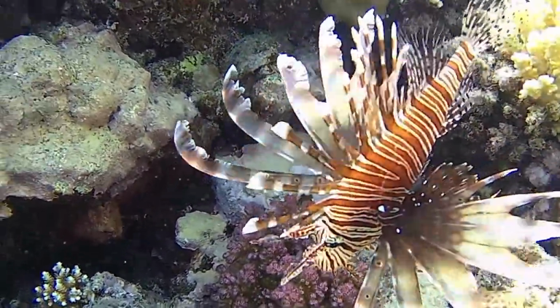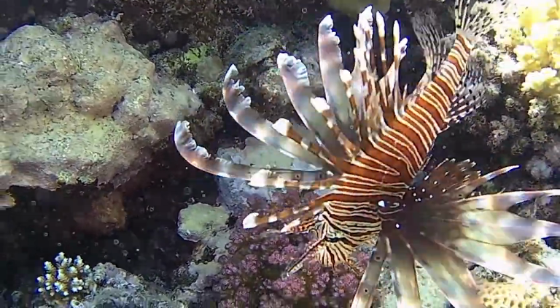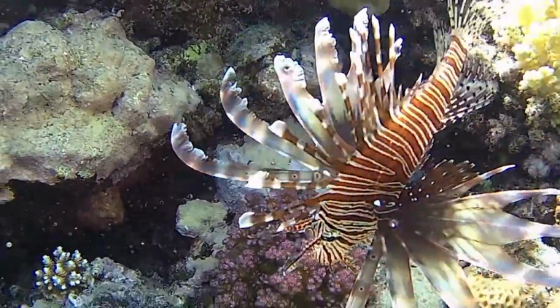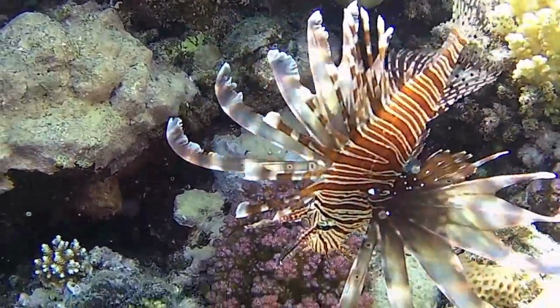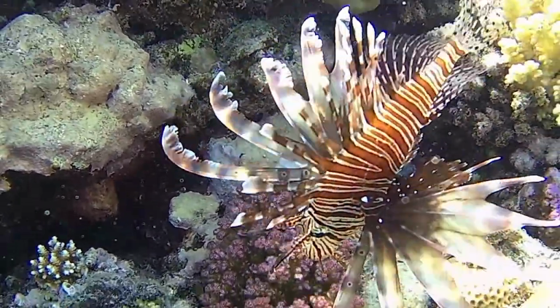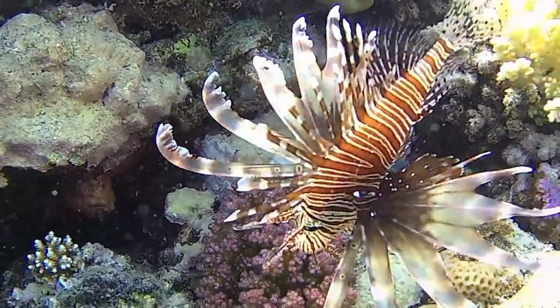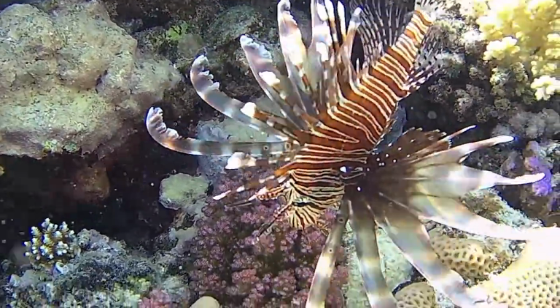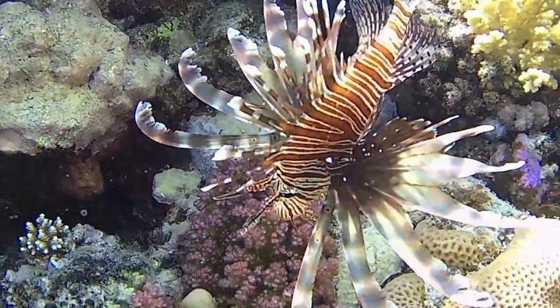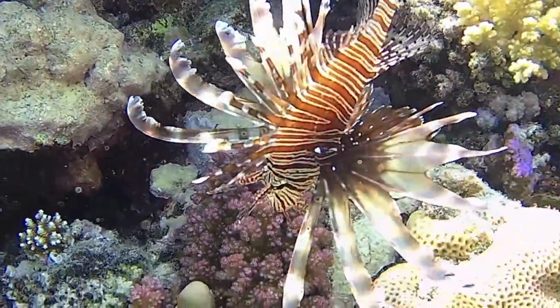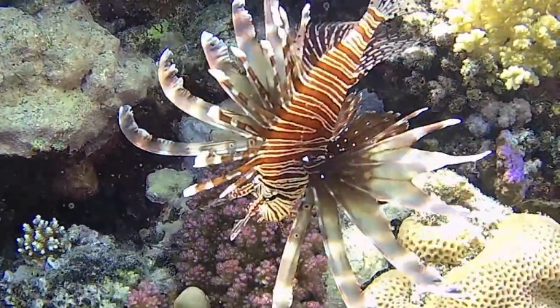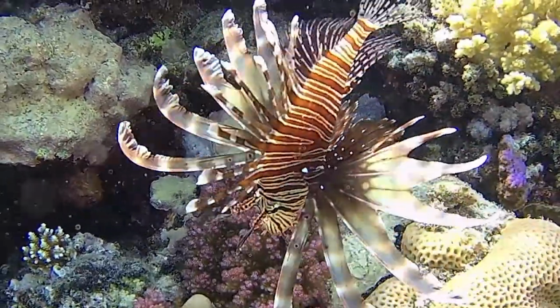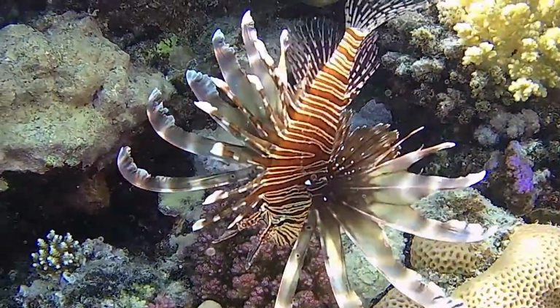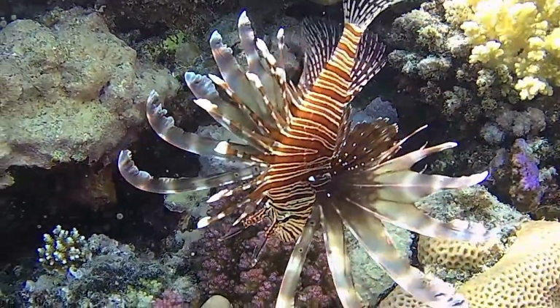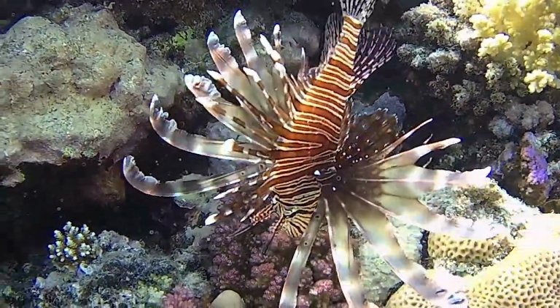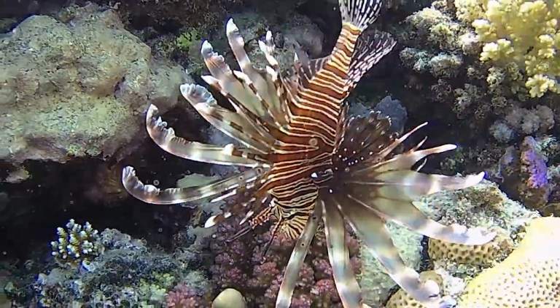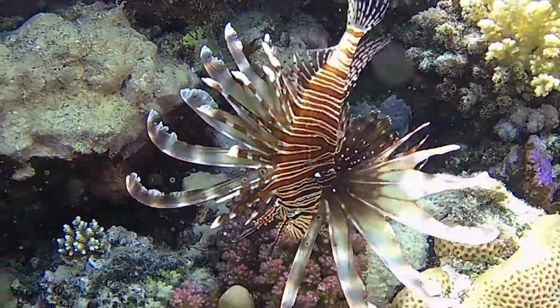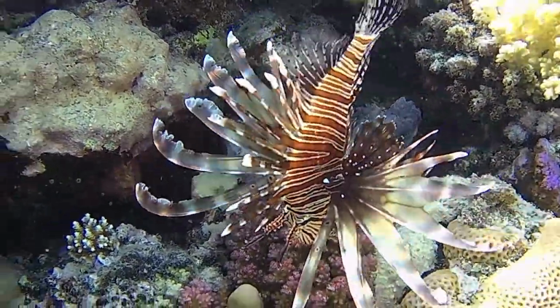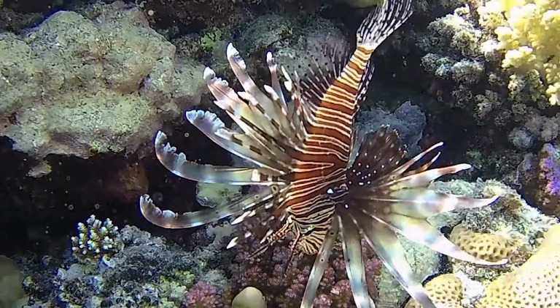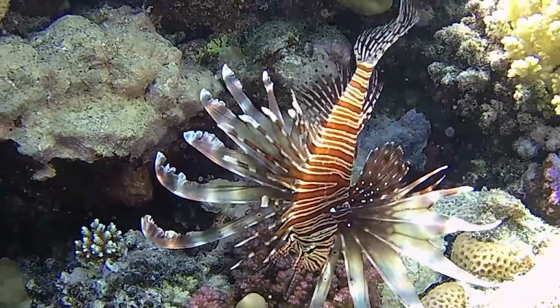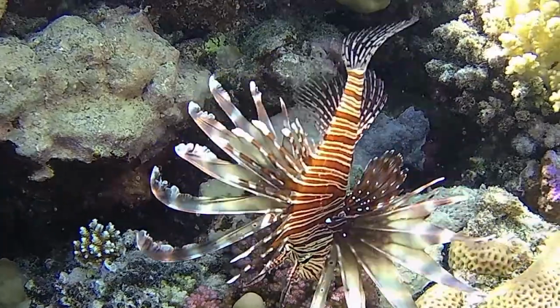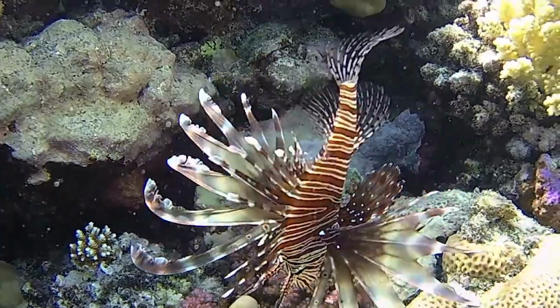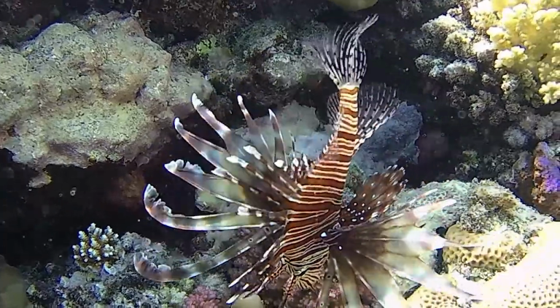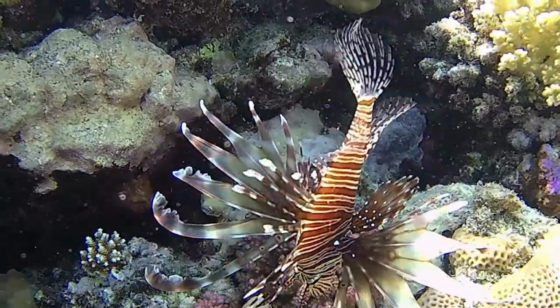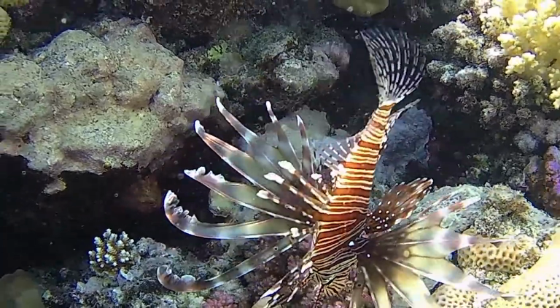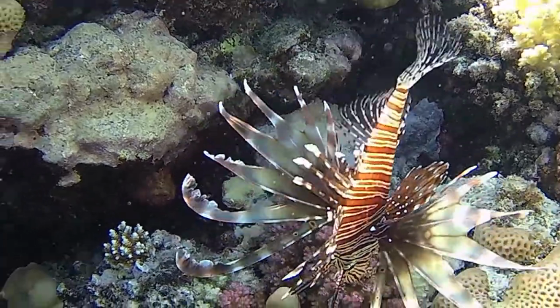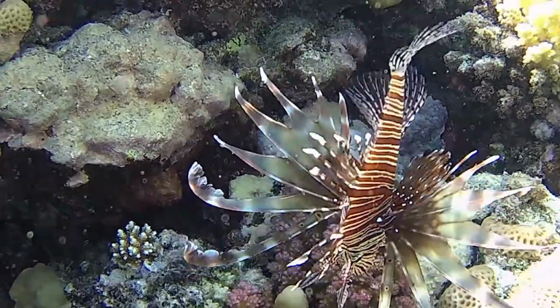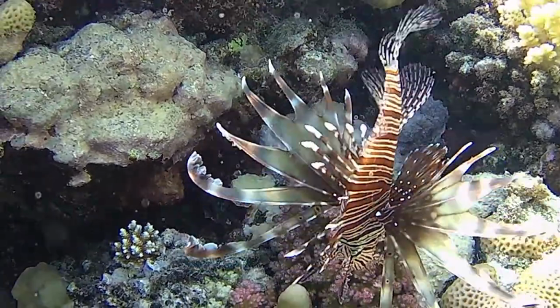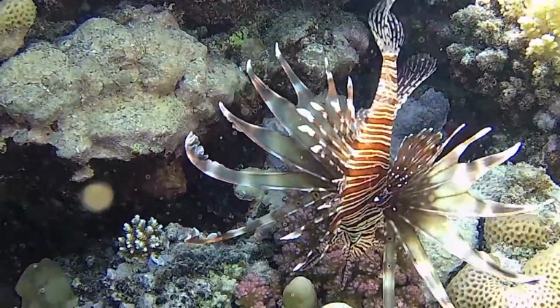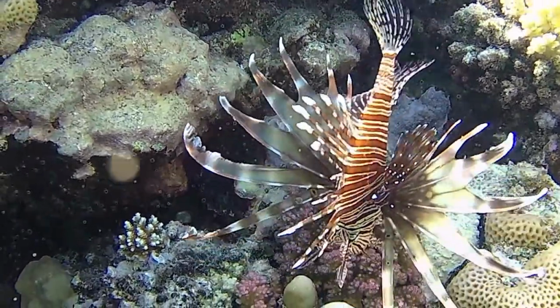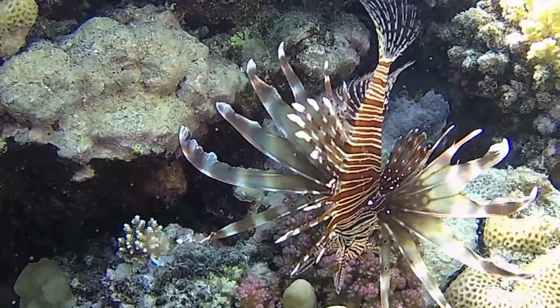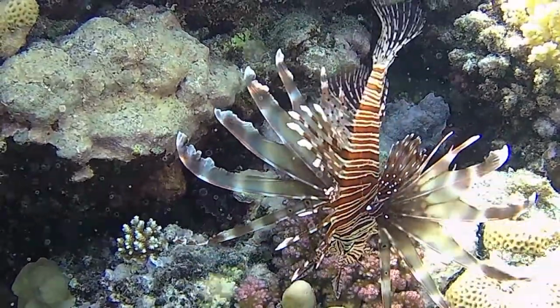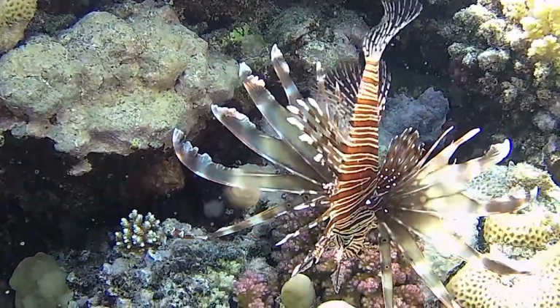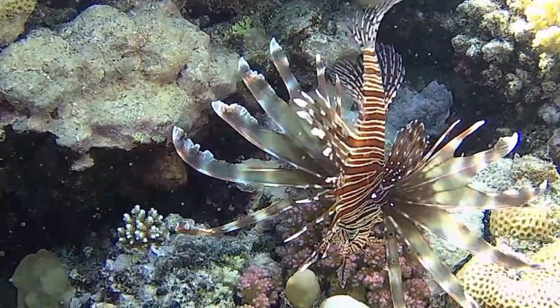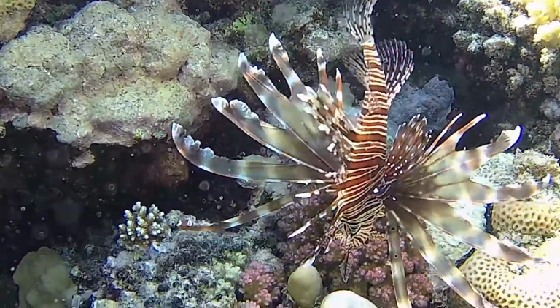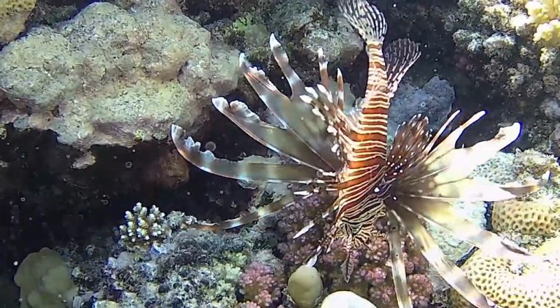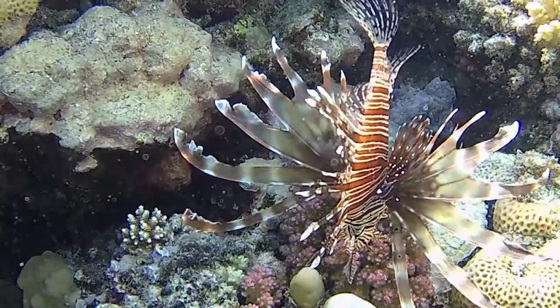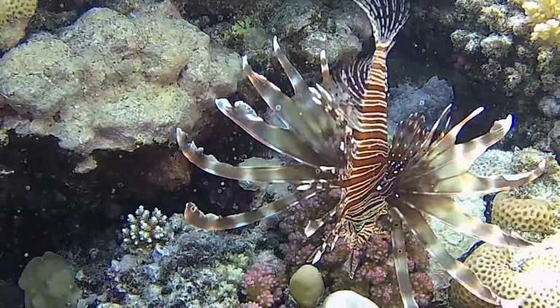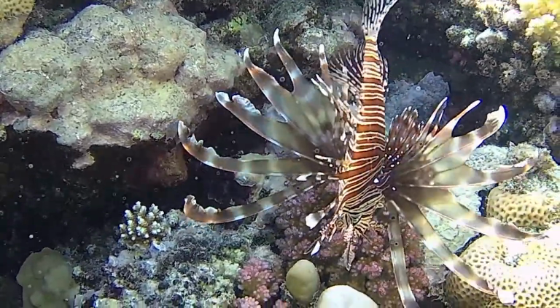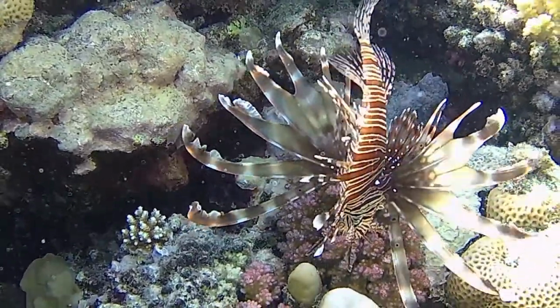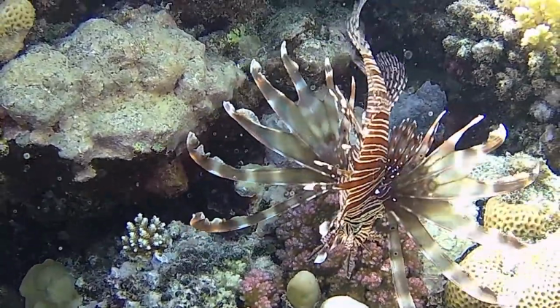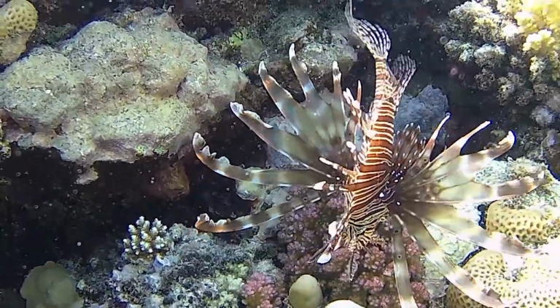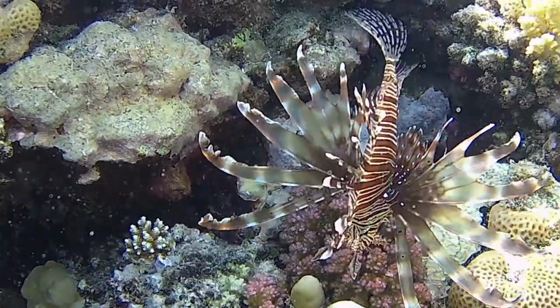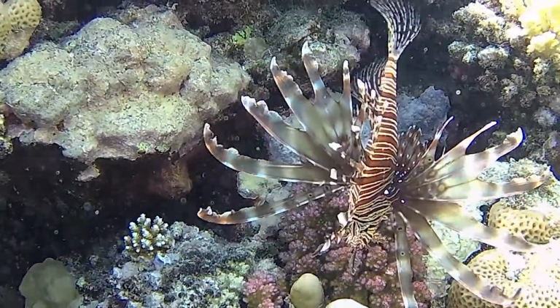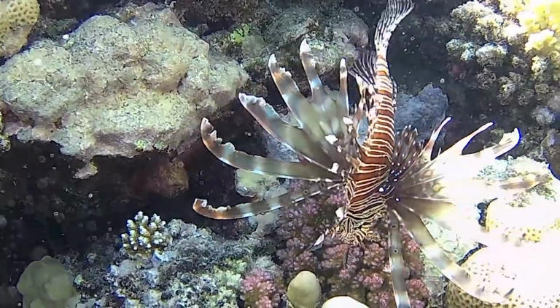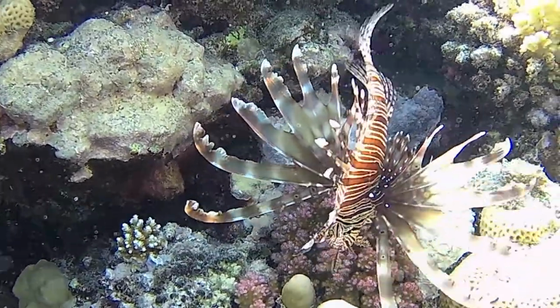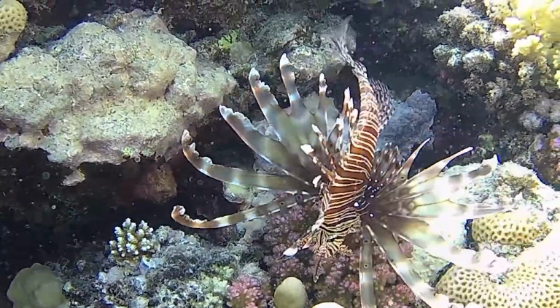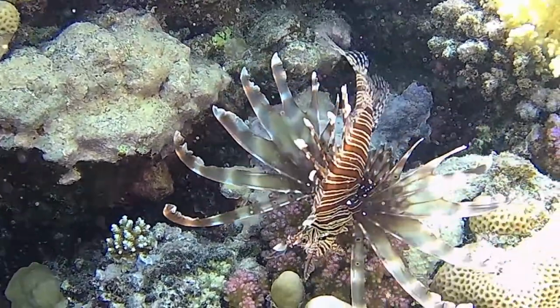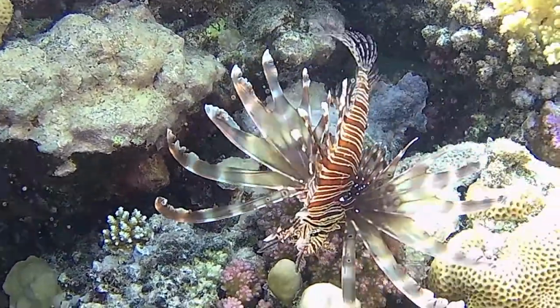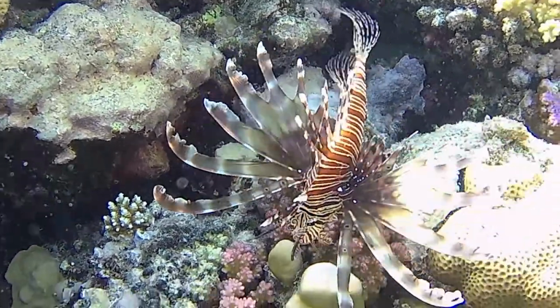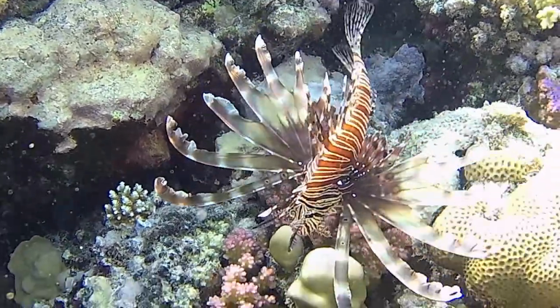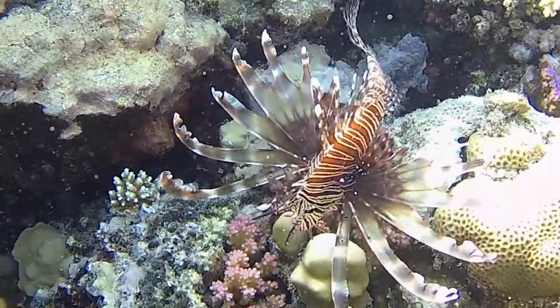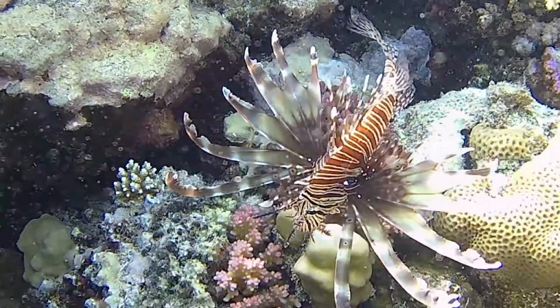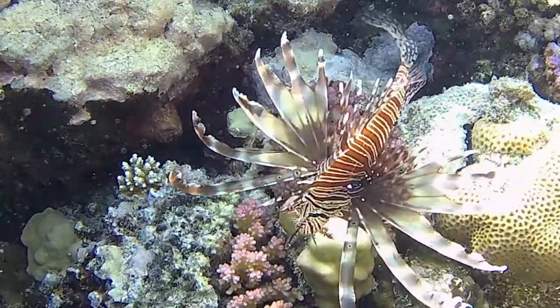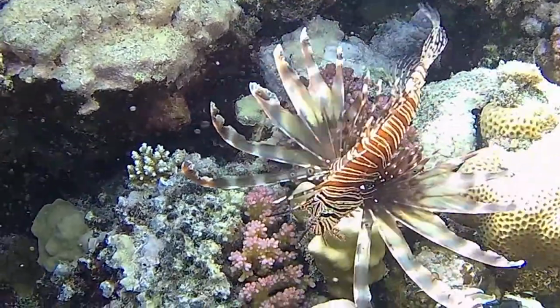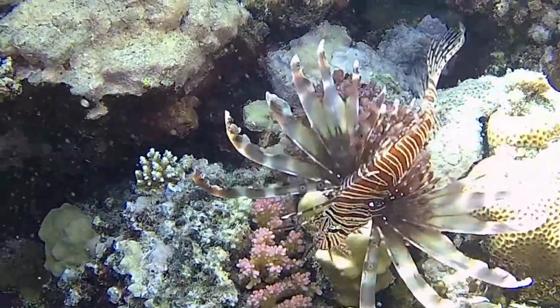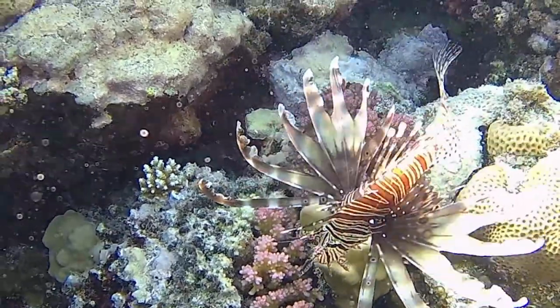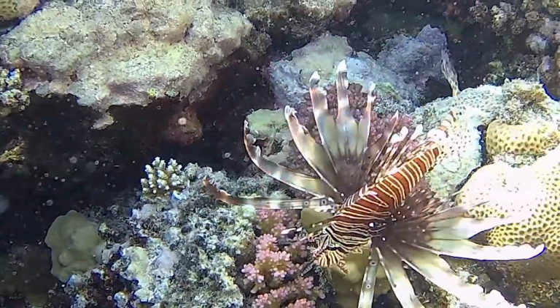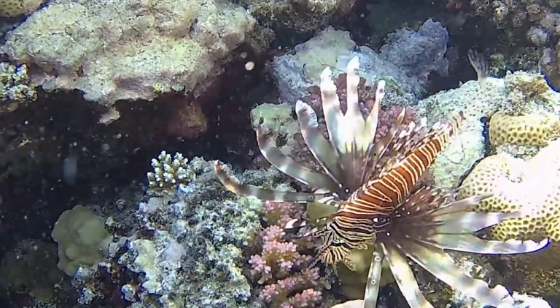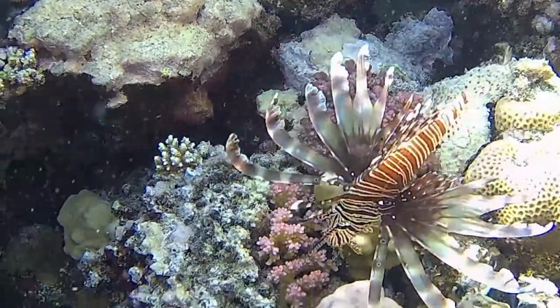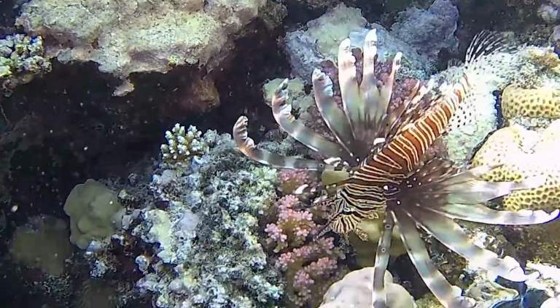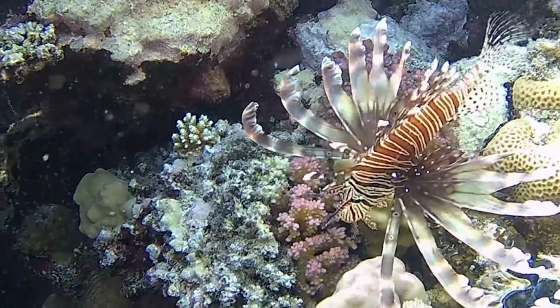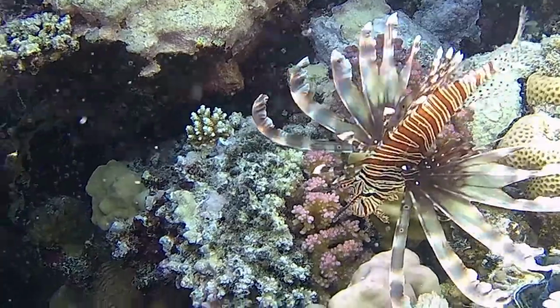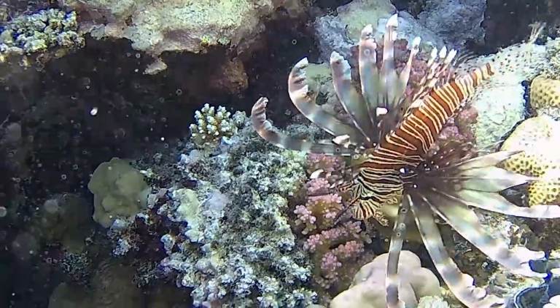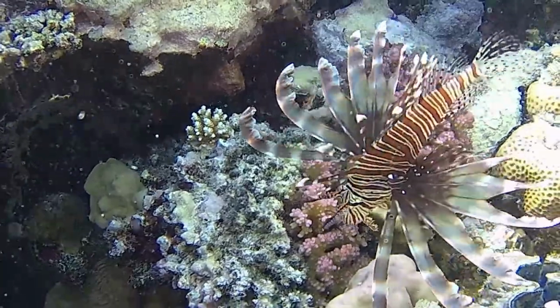This species is mainly nocturnal and may hide in crevices during daytime. It feeds on small fish and crustaceans.